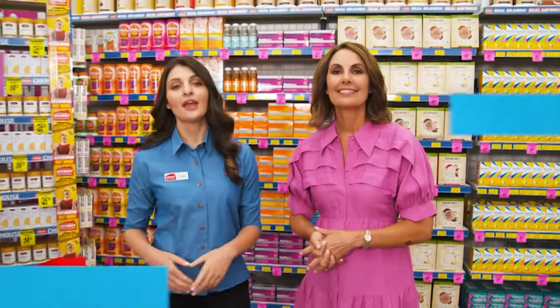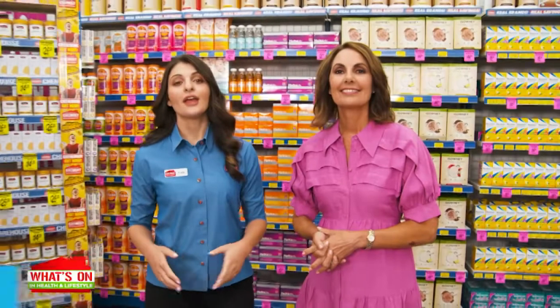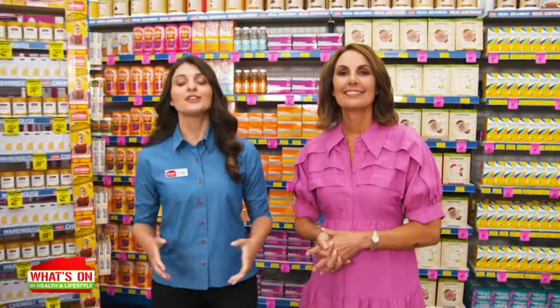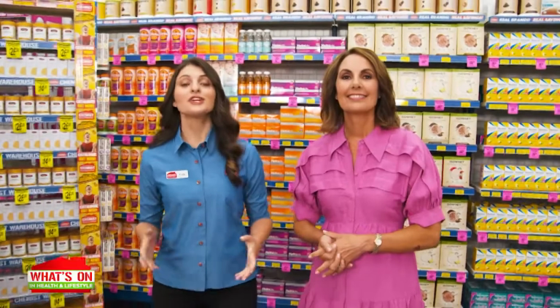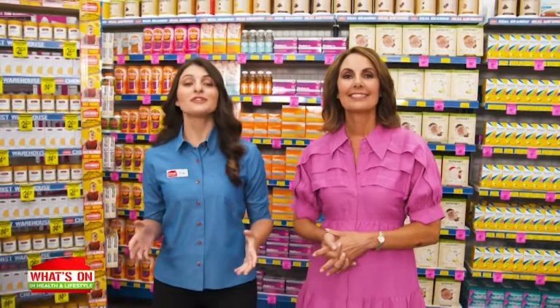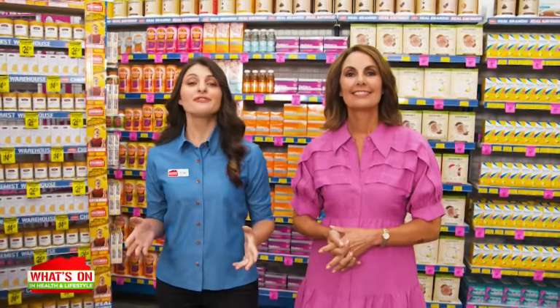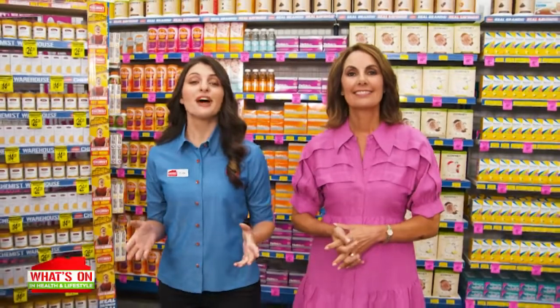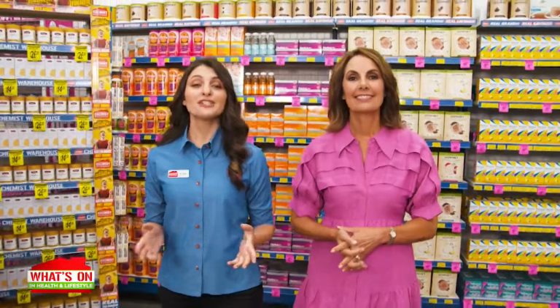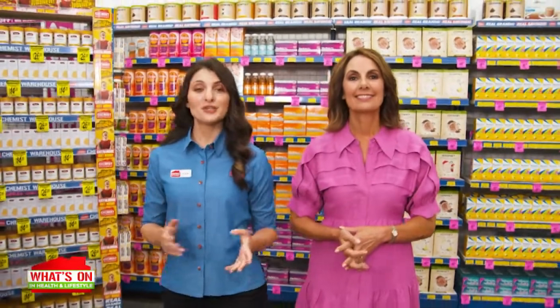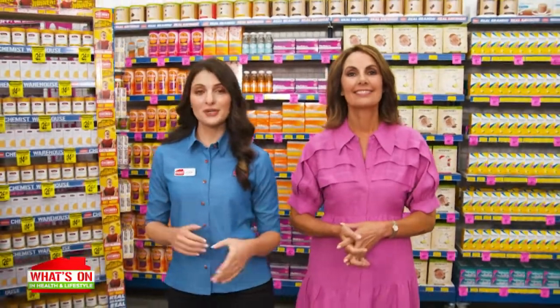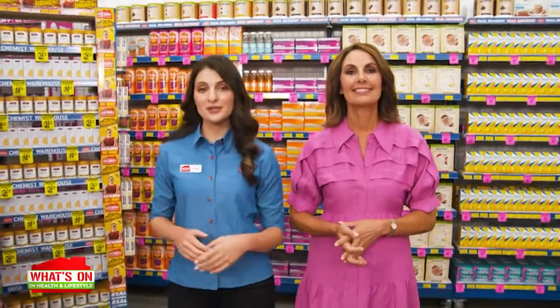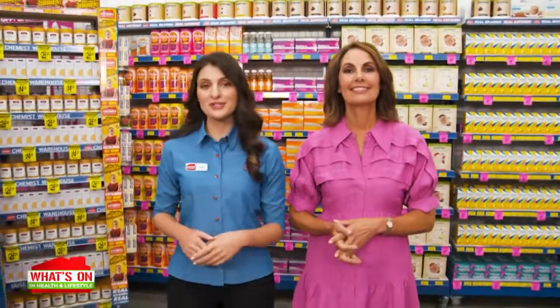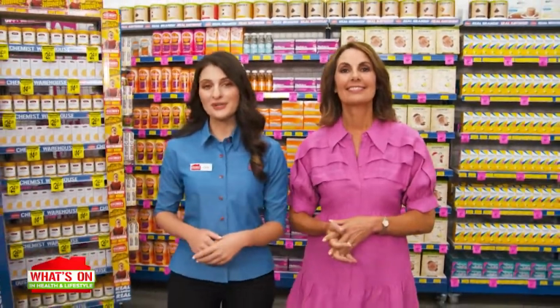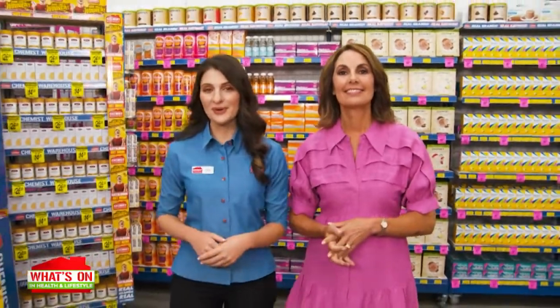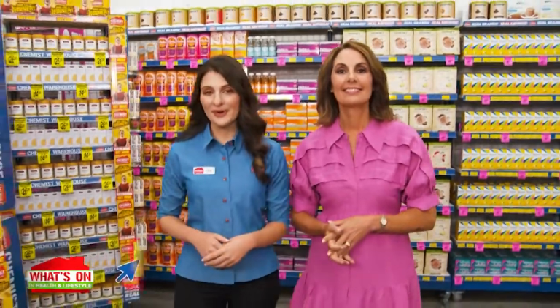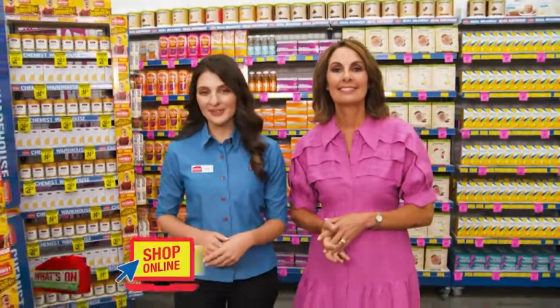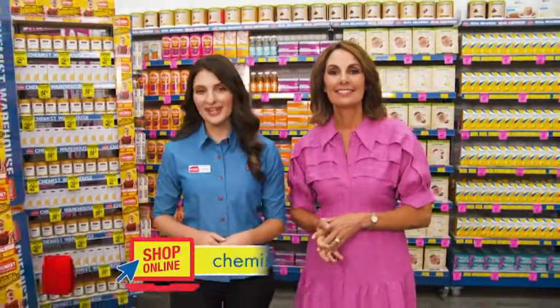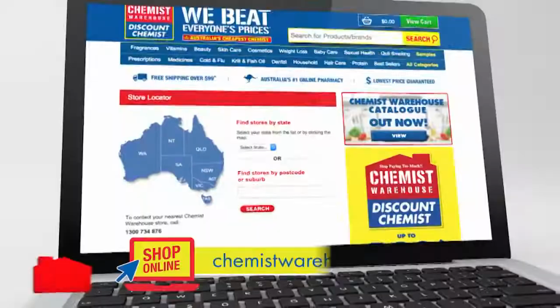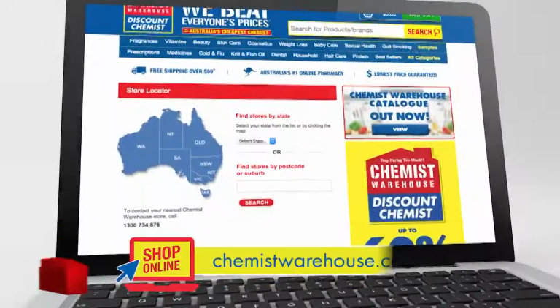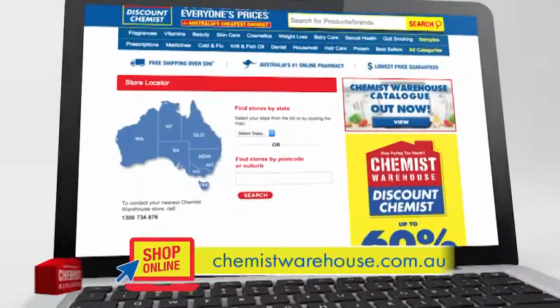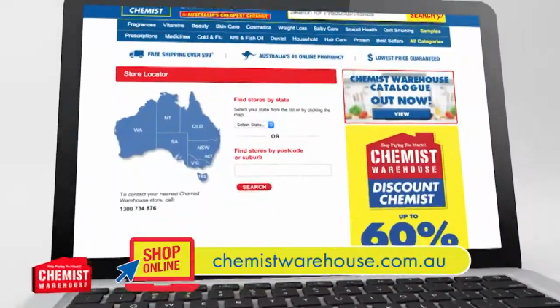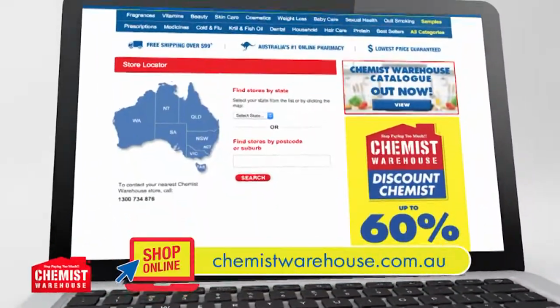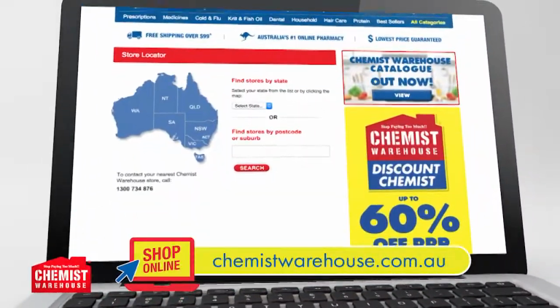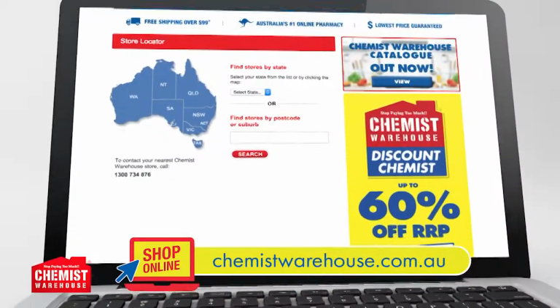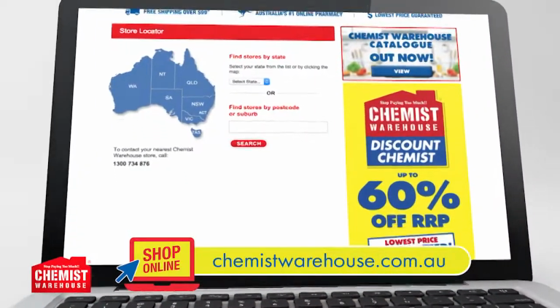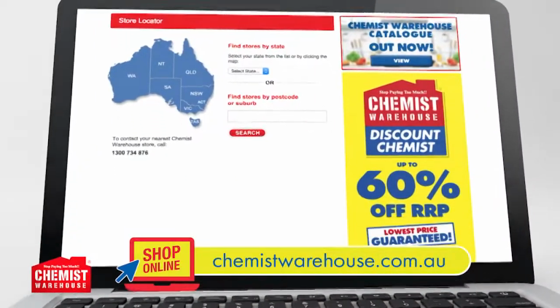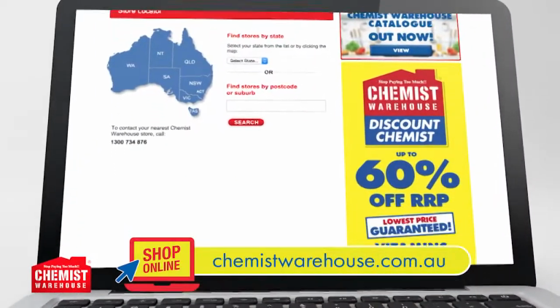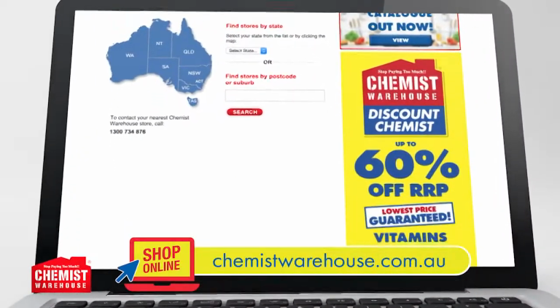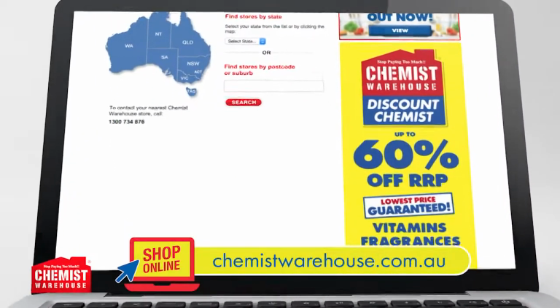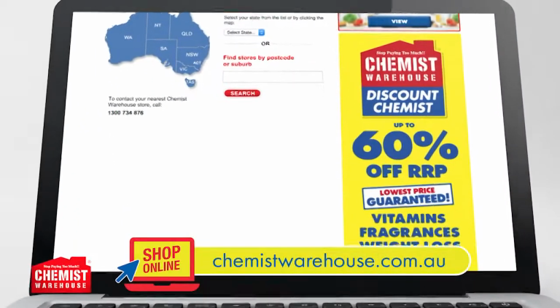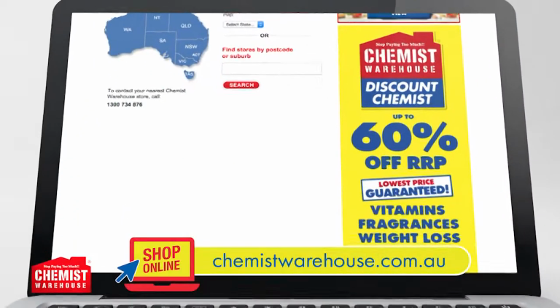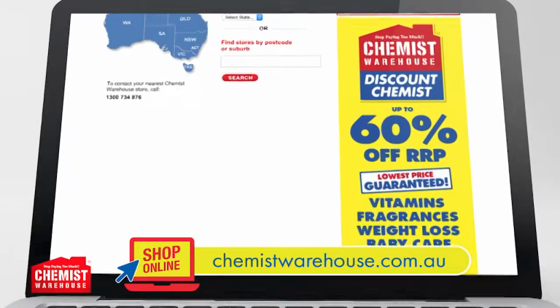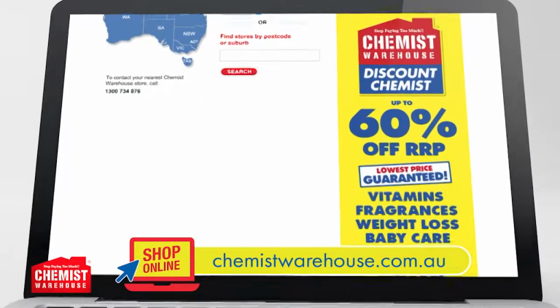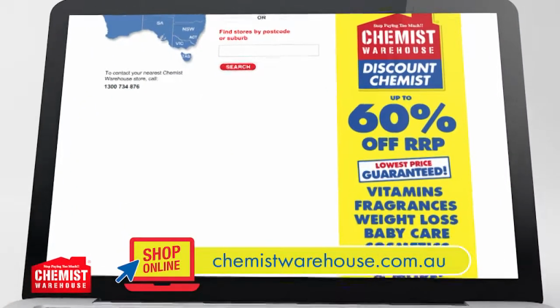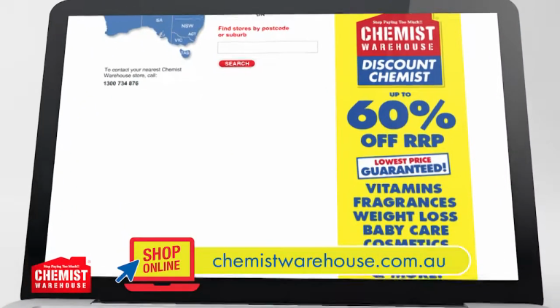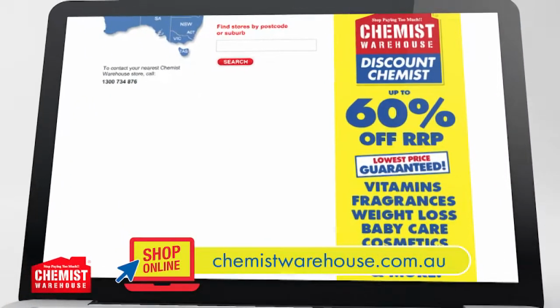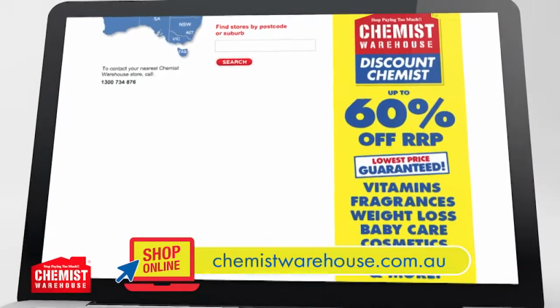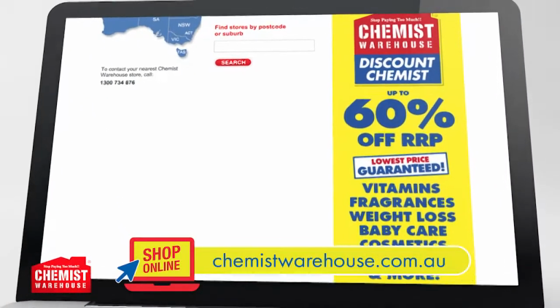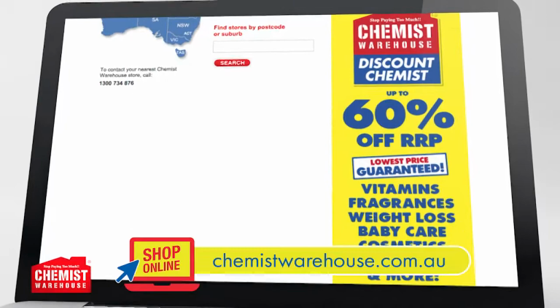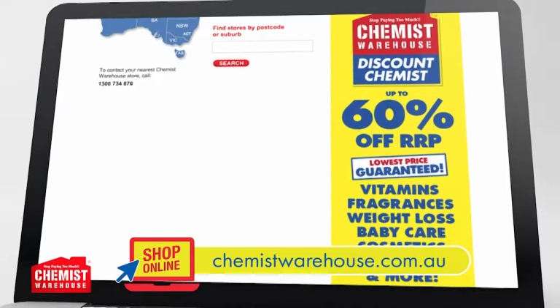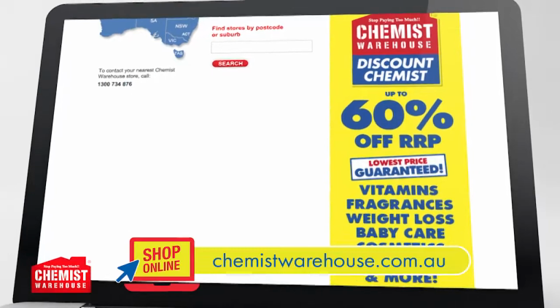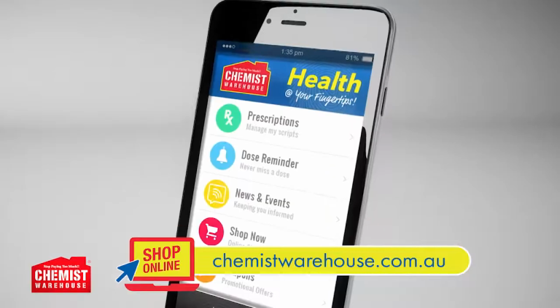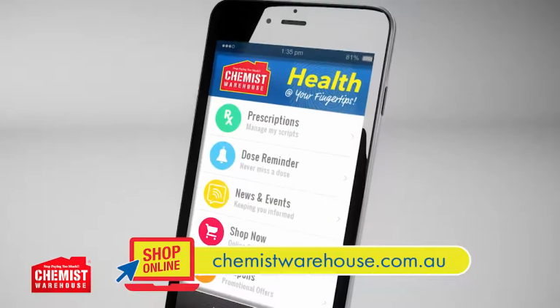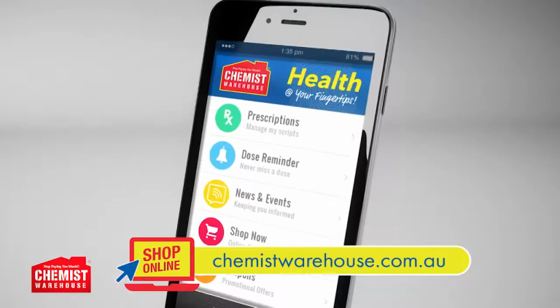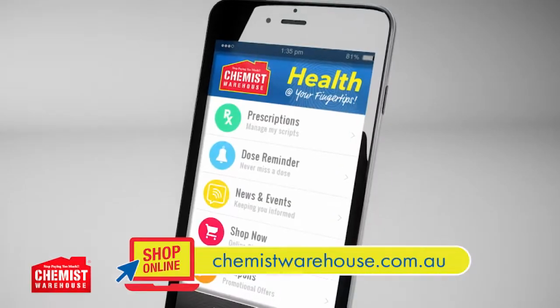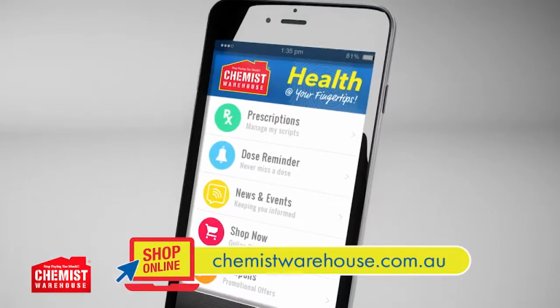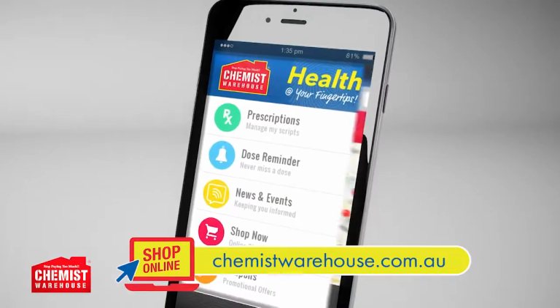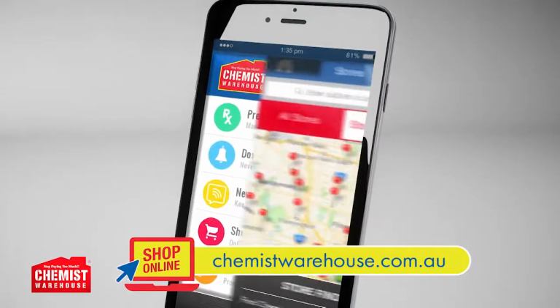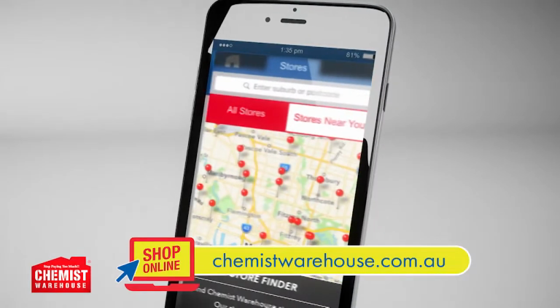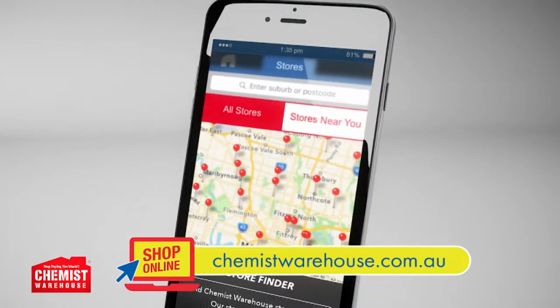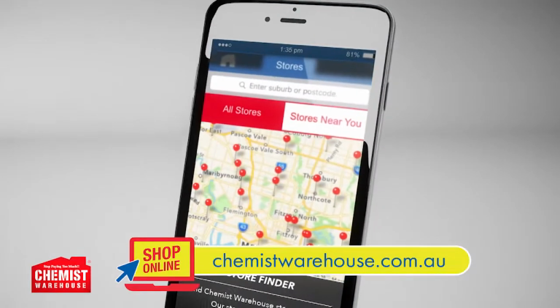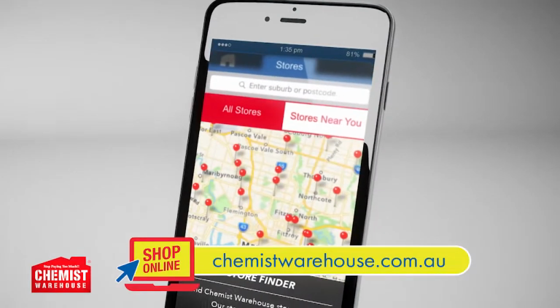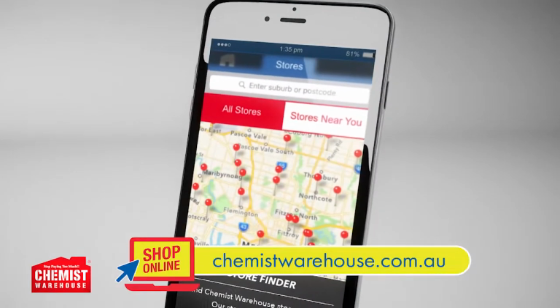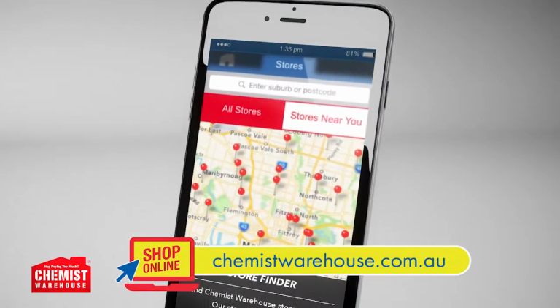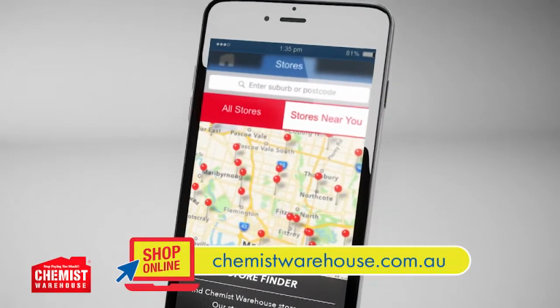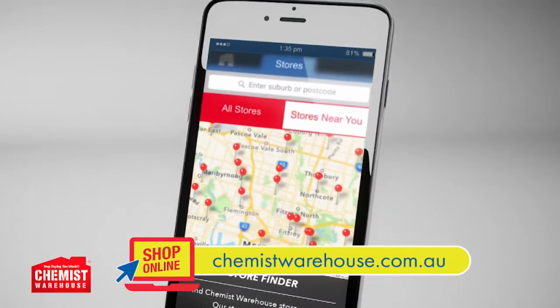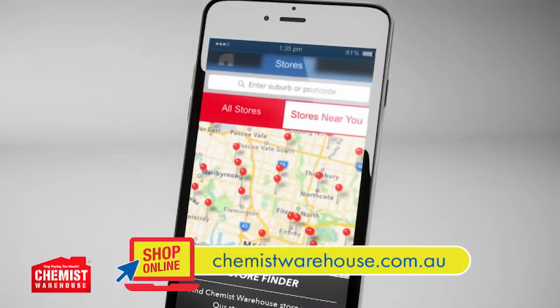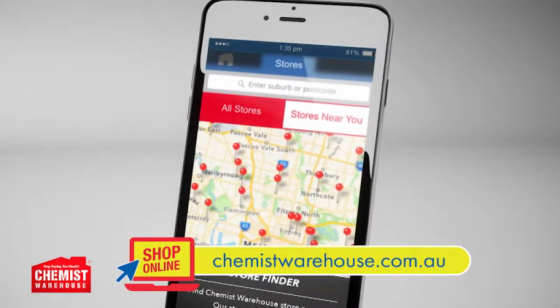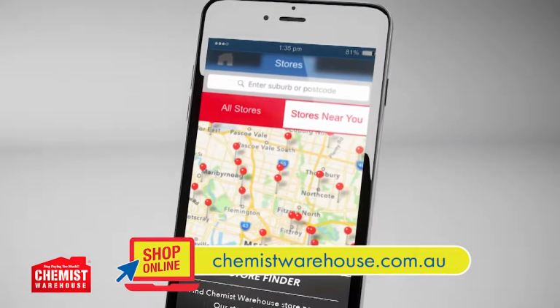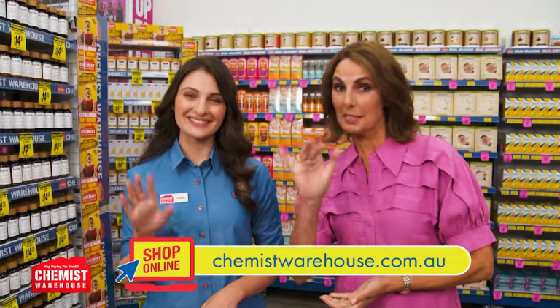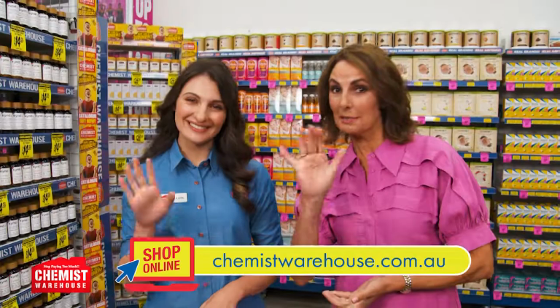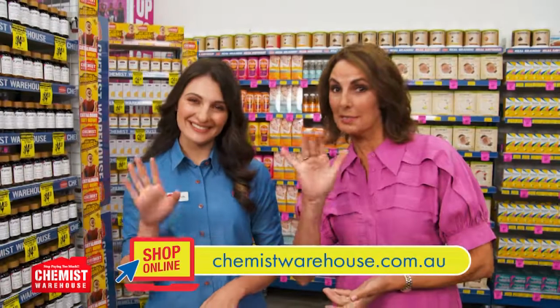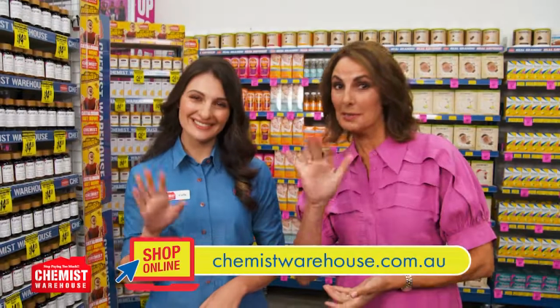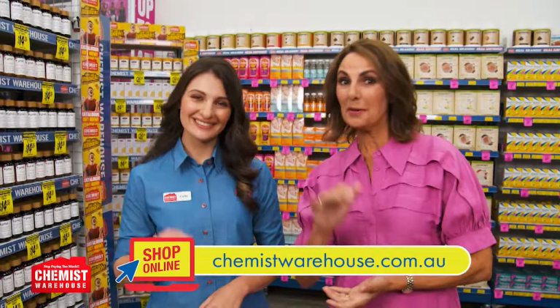You can find your nearest store online or on the Chemist Warehouse app. And don't forget you can ask for a copy of your receipt to be sent to your phone. See you in store.